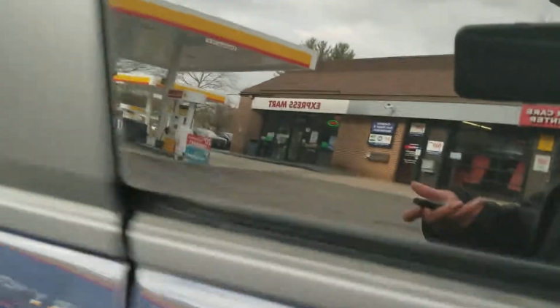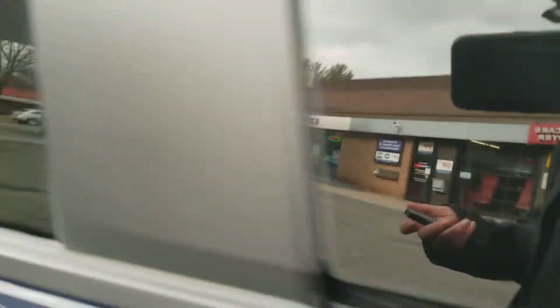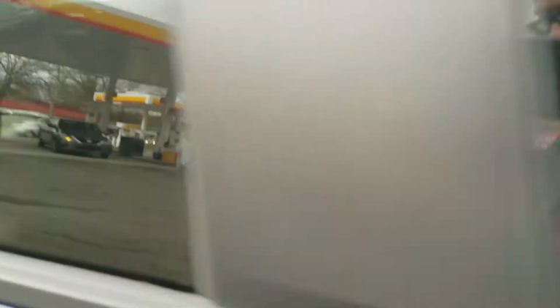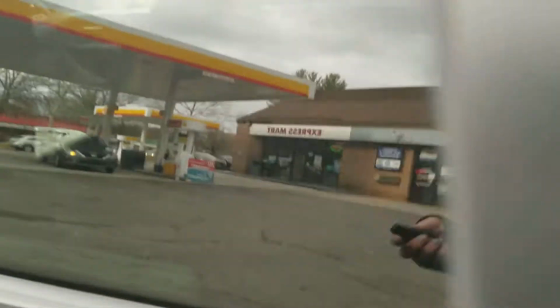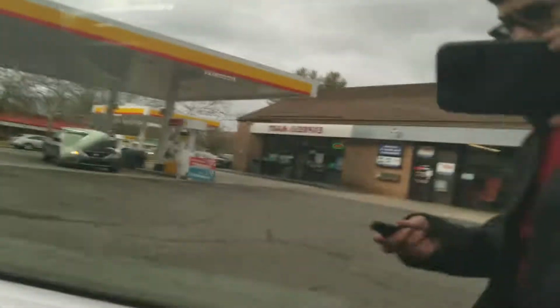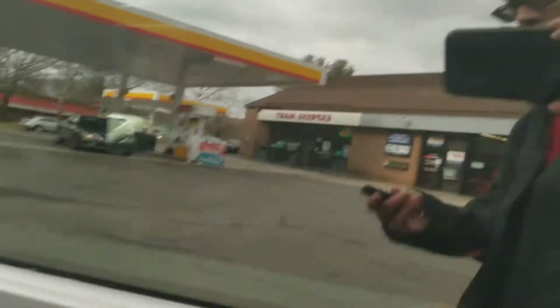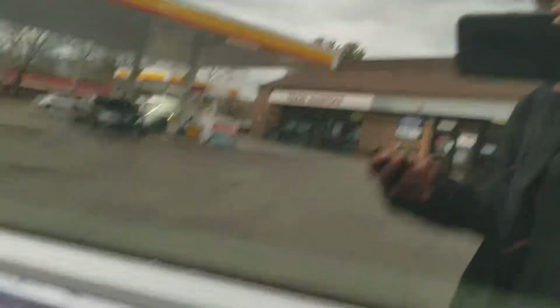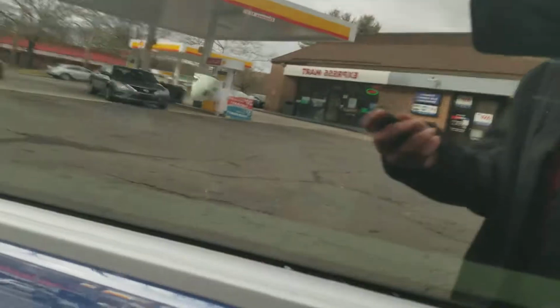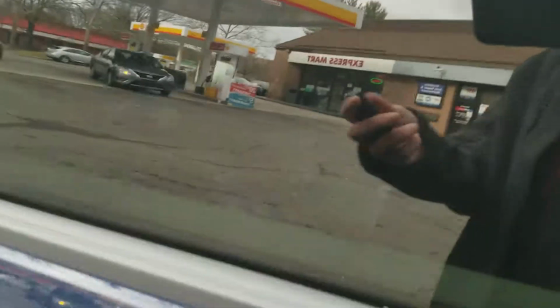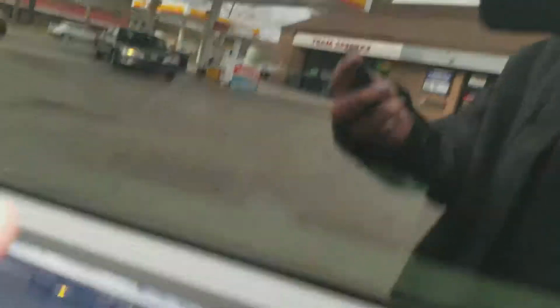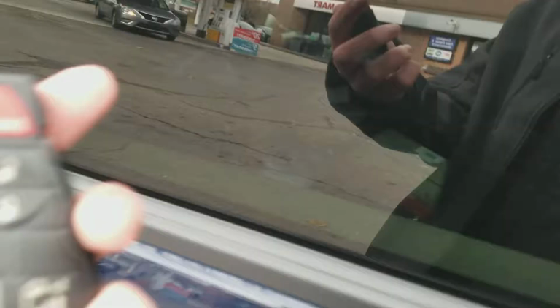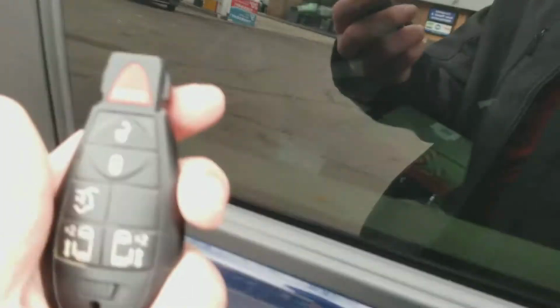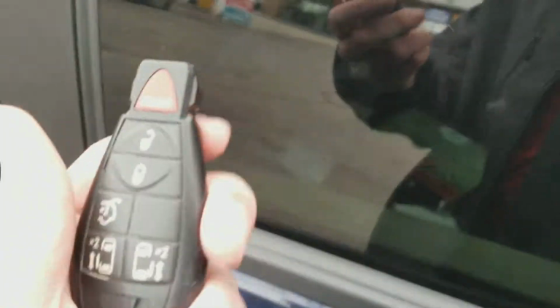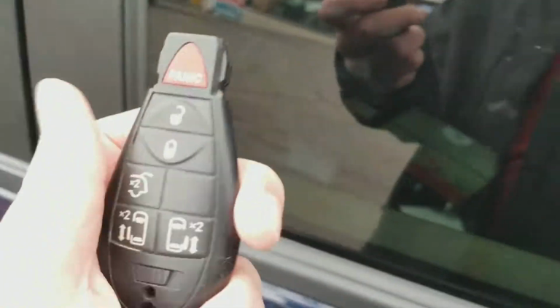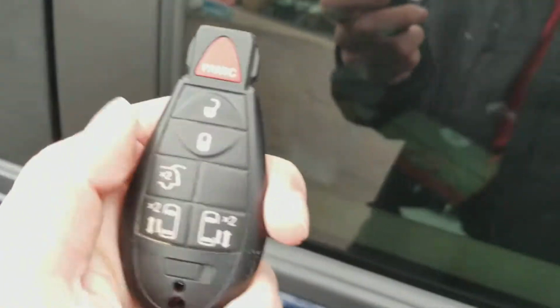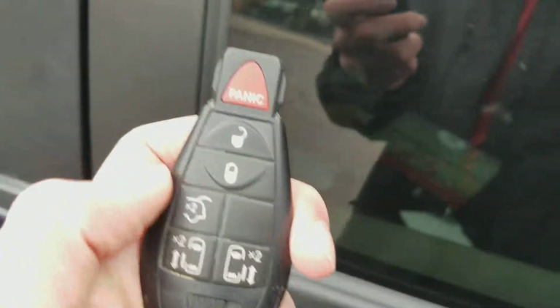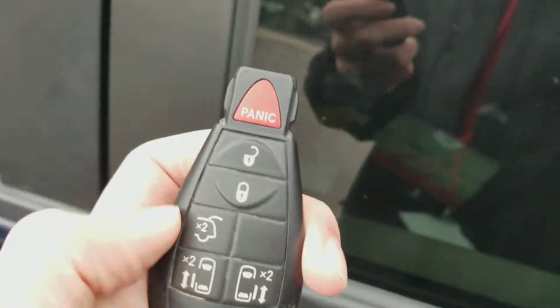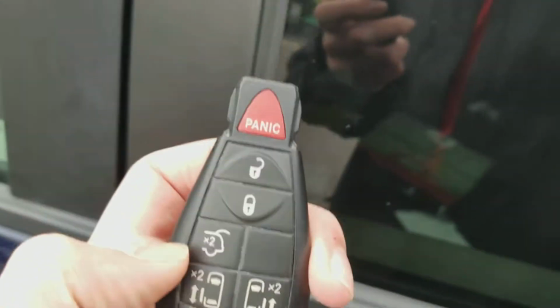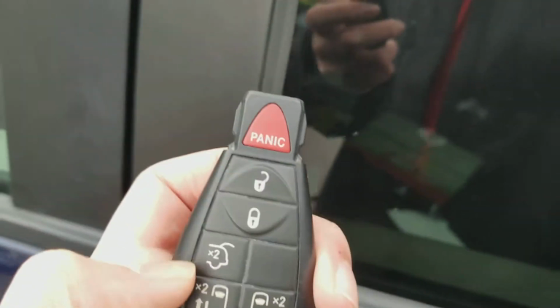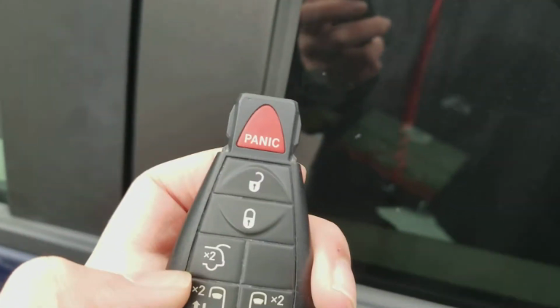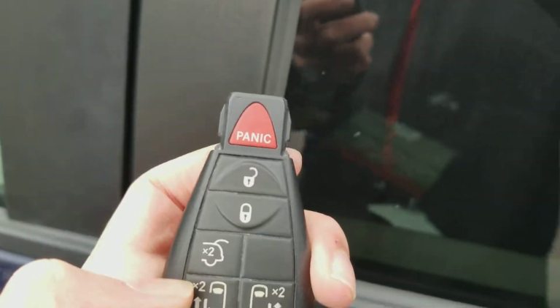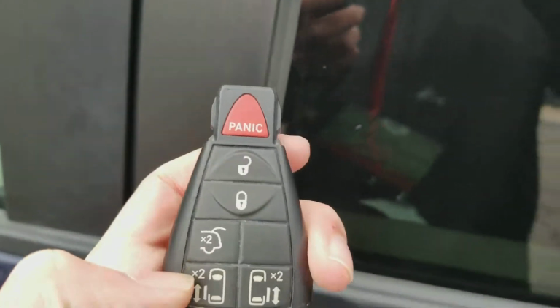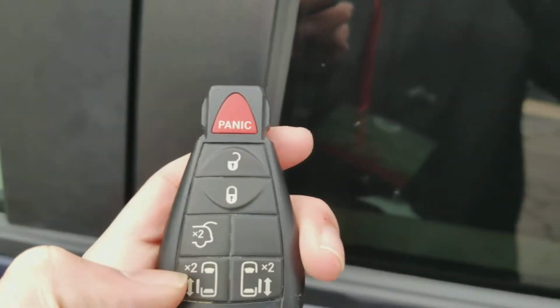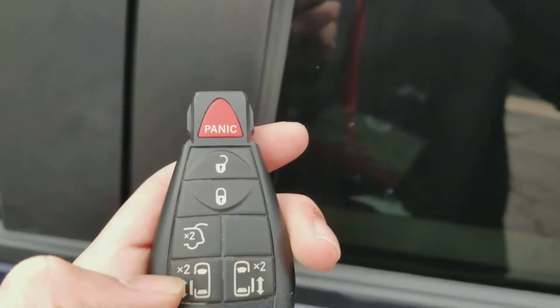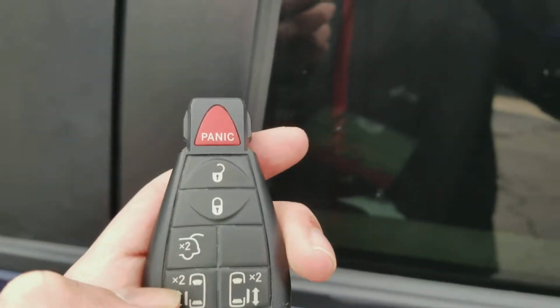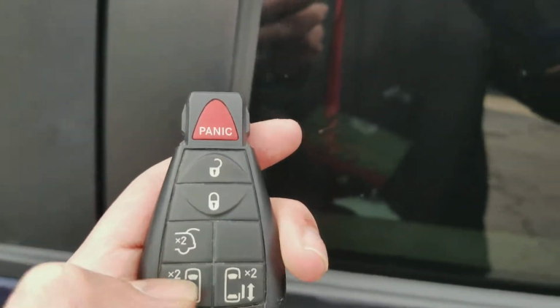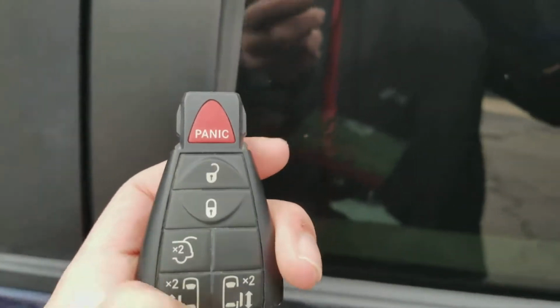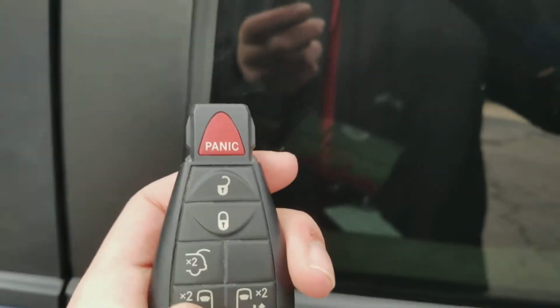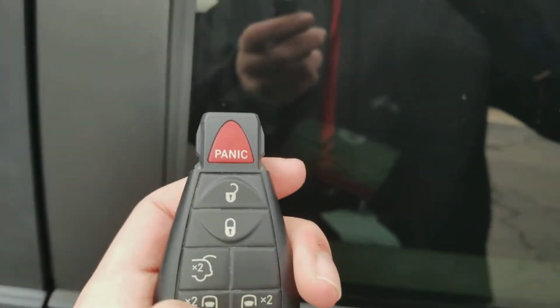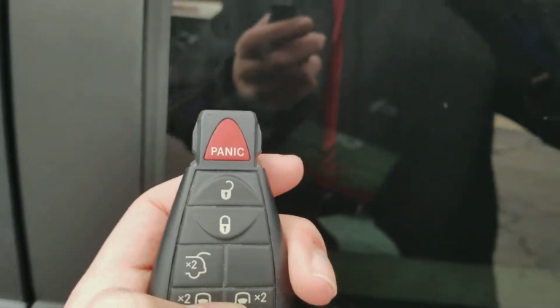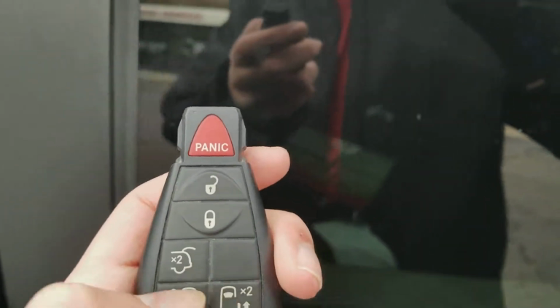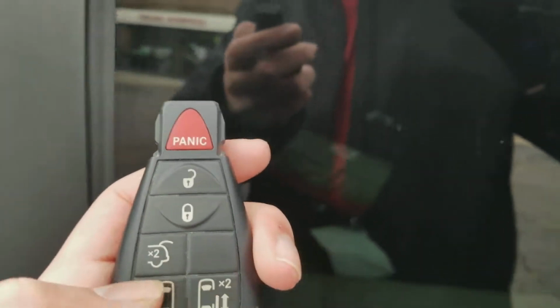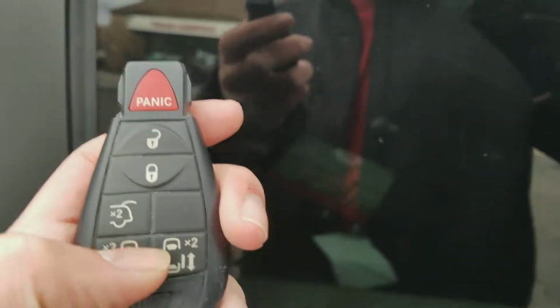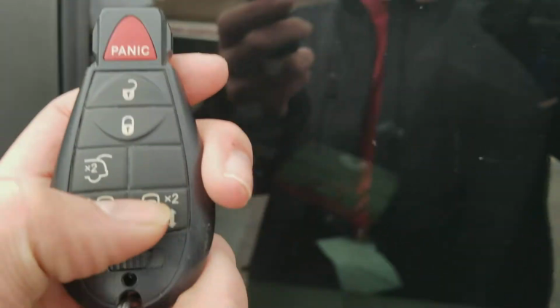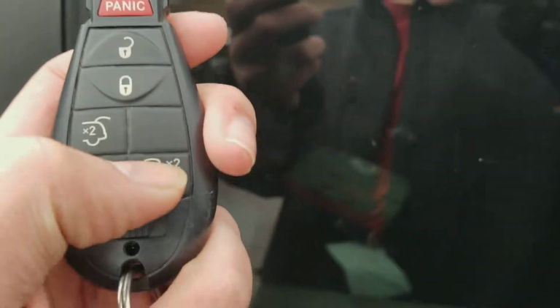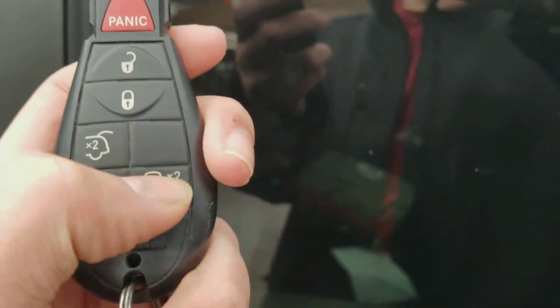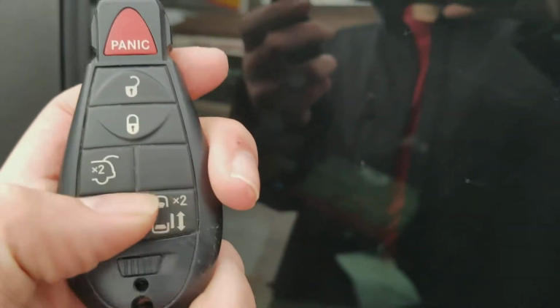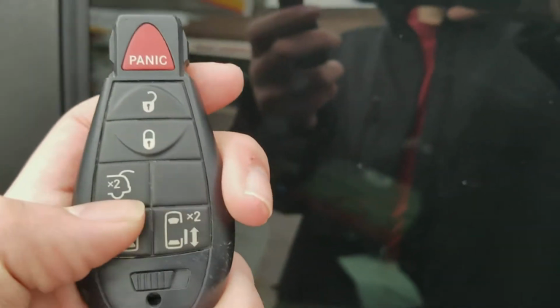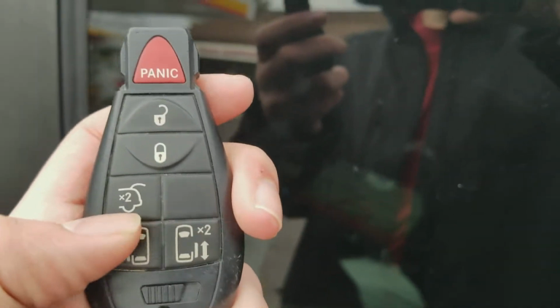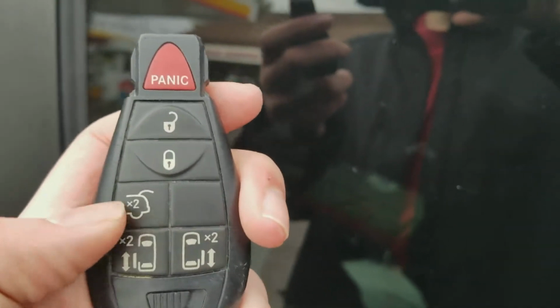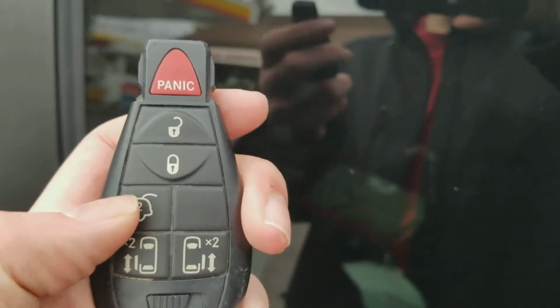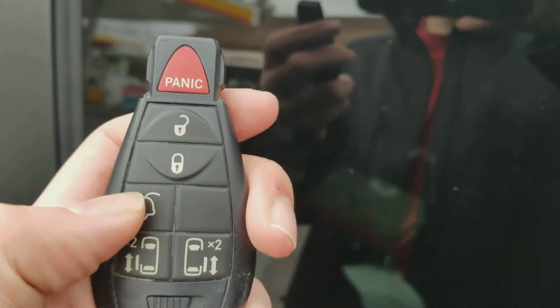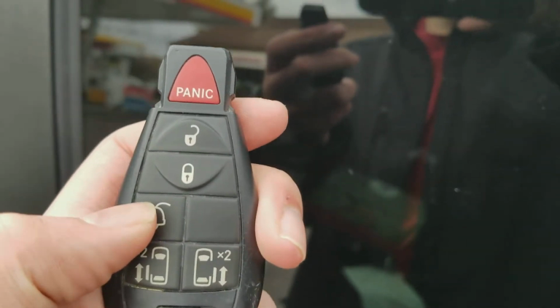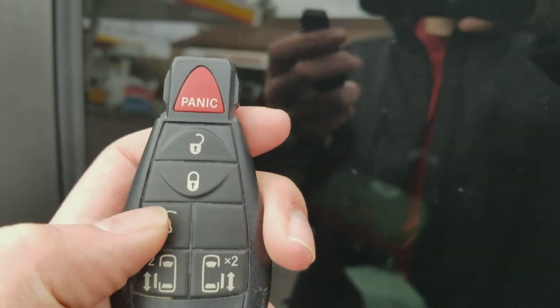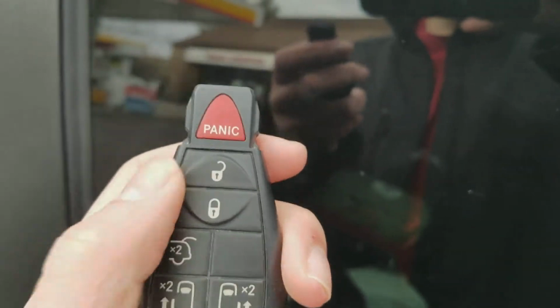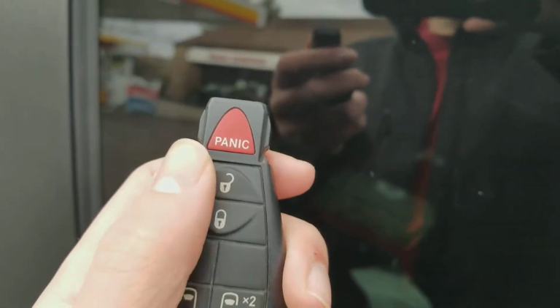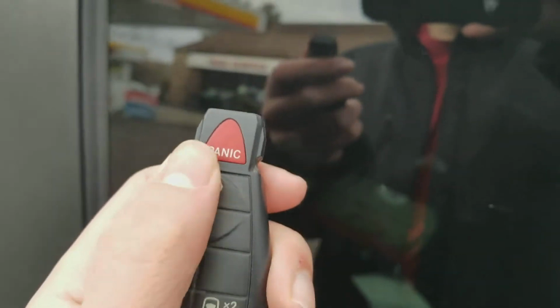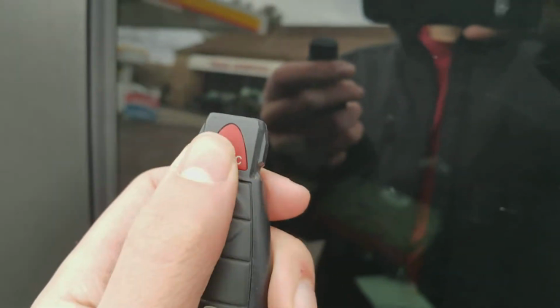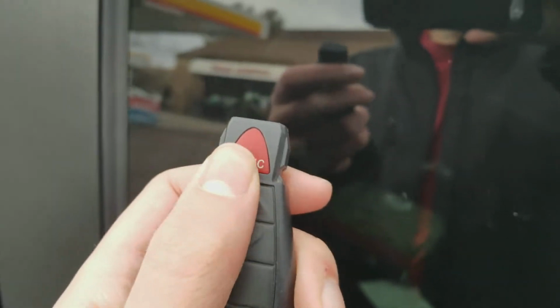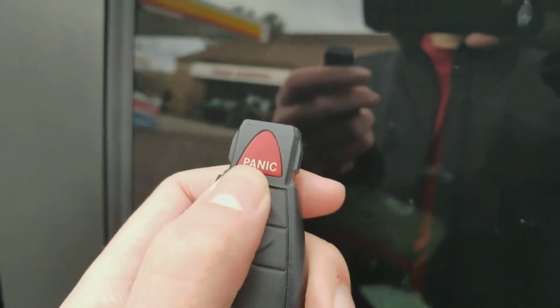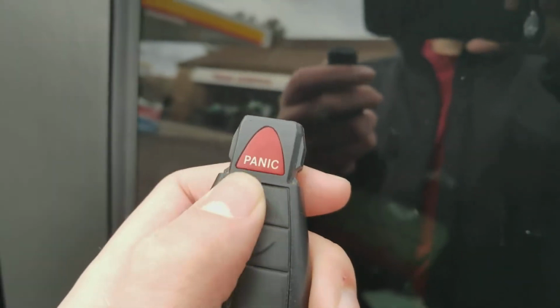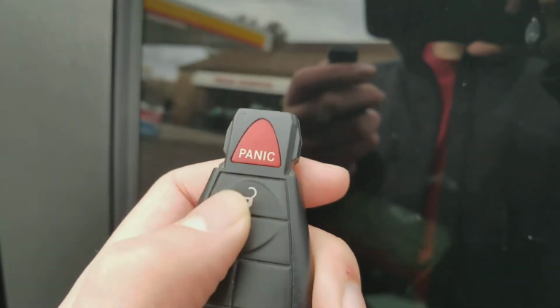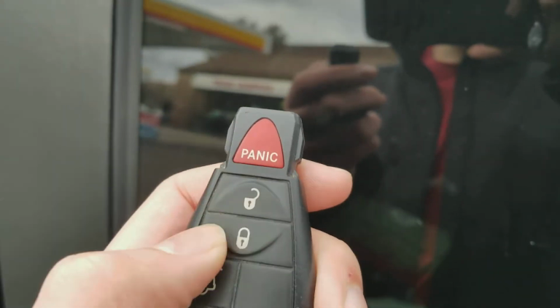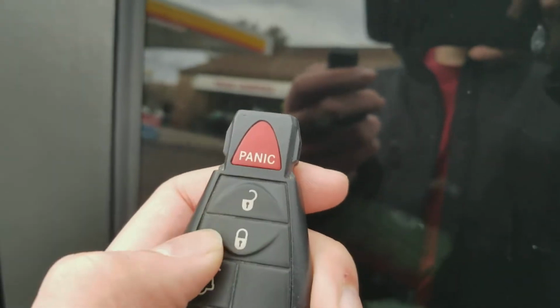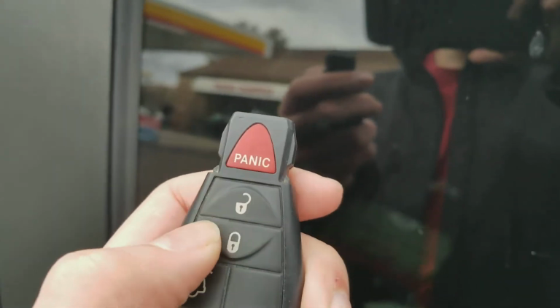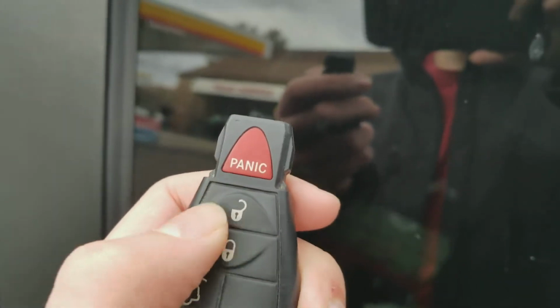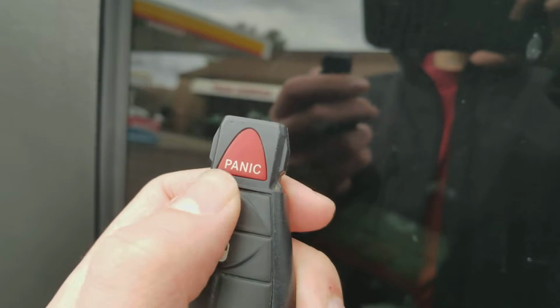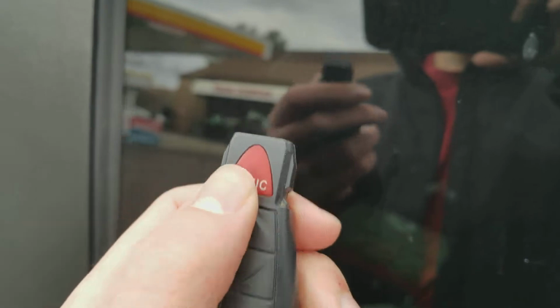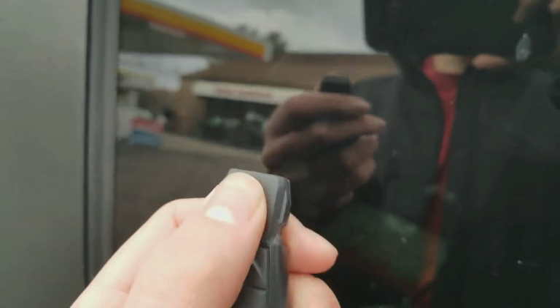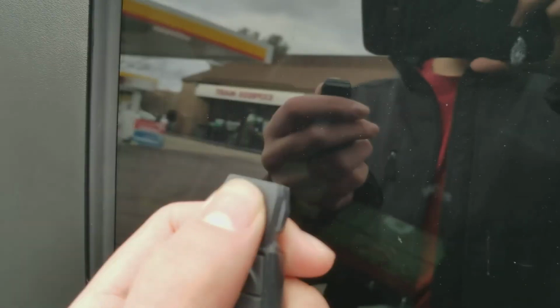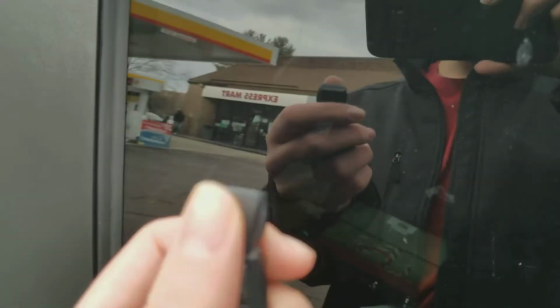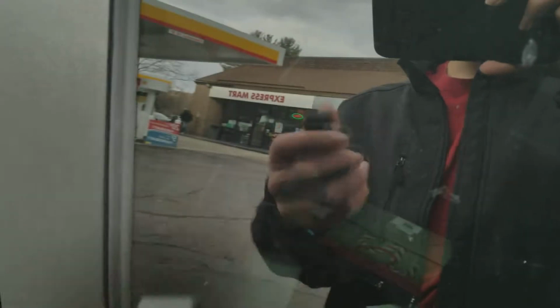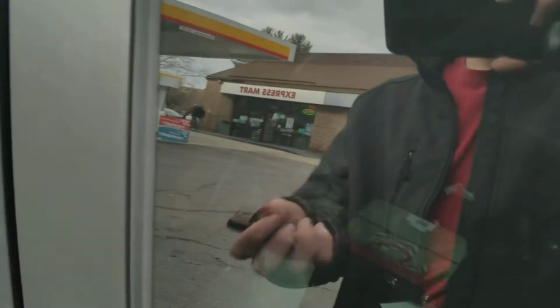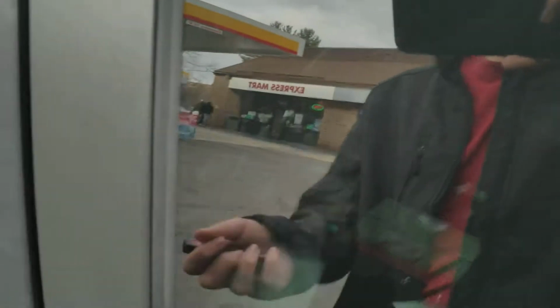I also got the Dodge key, got the door openers, trunk, lock, unlock, and panic button.